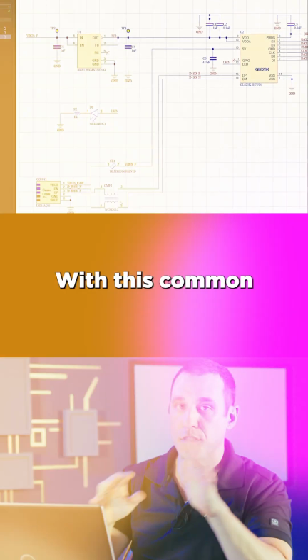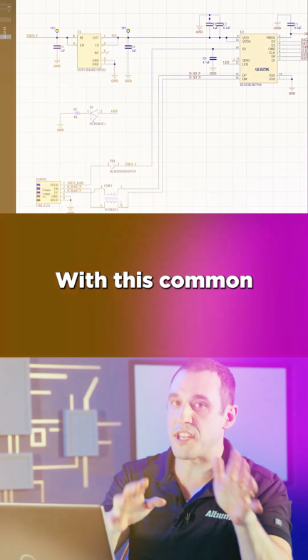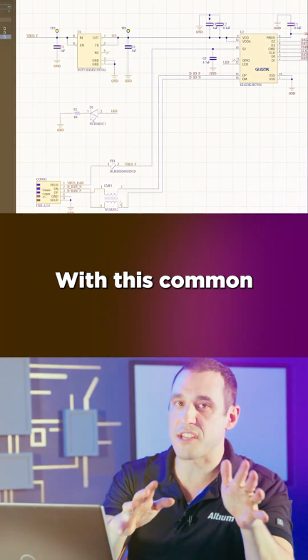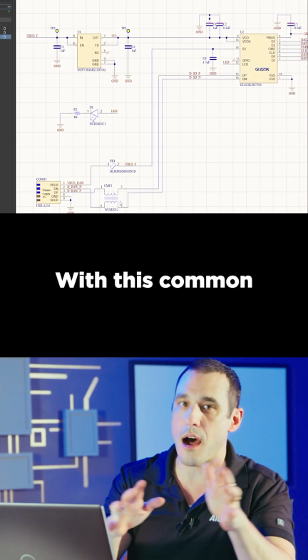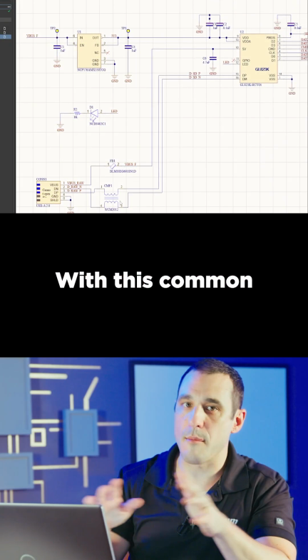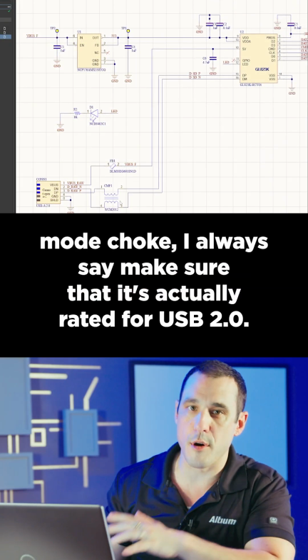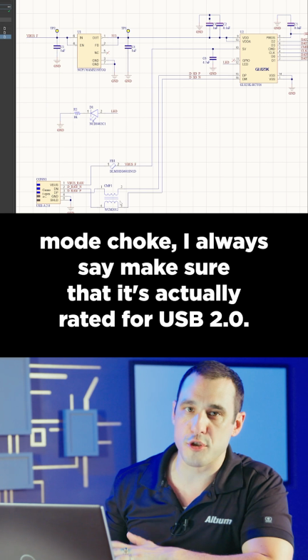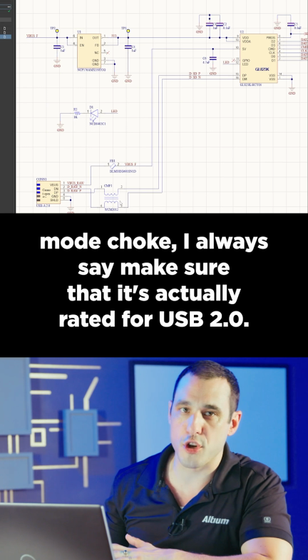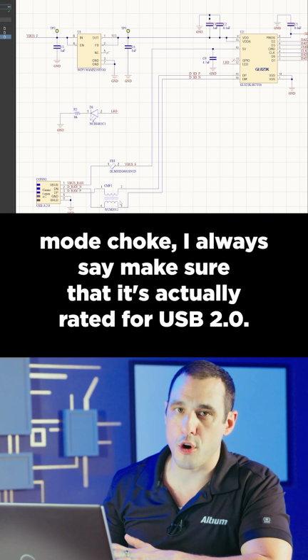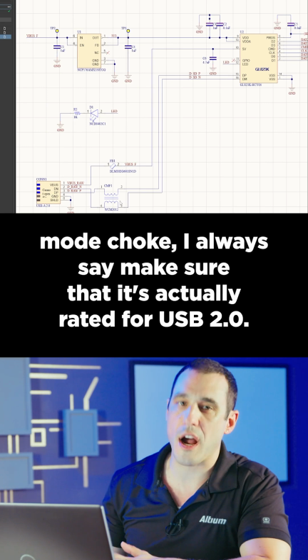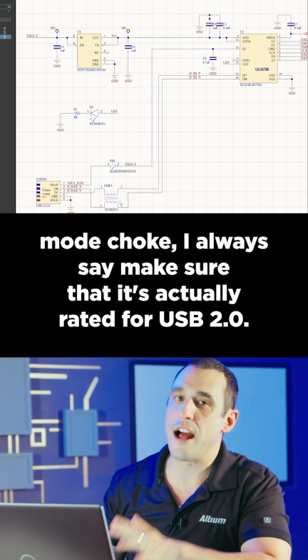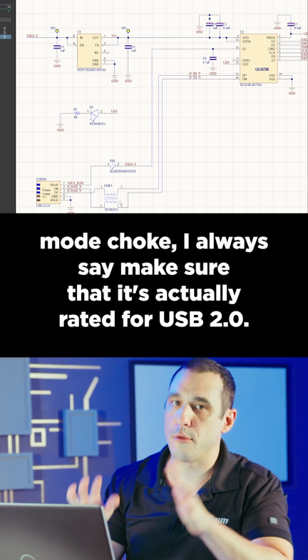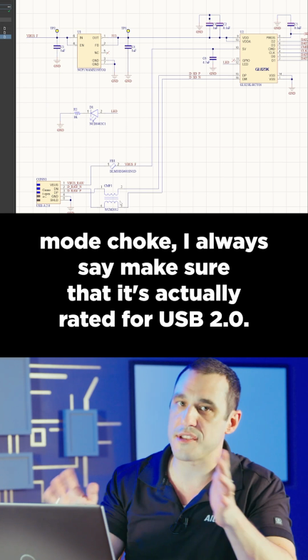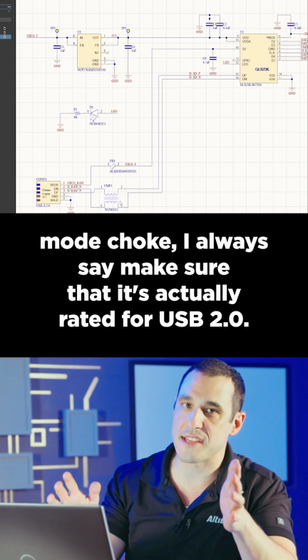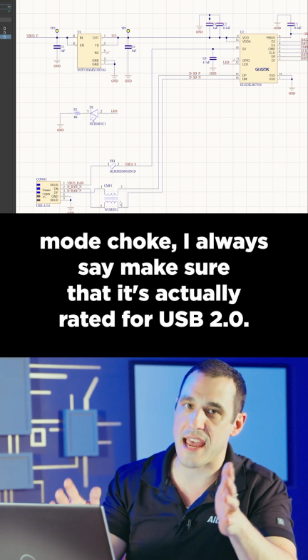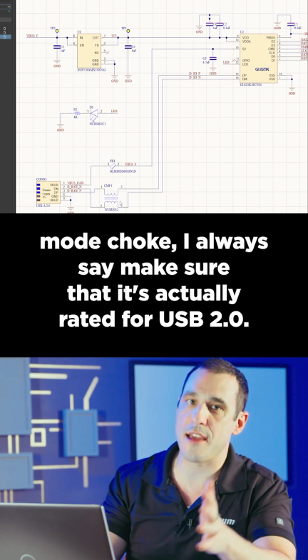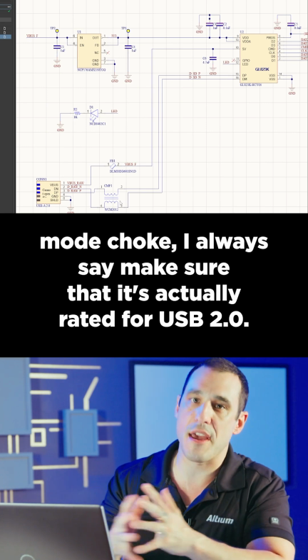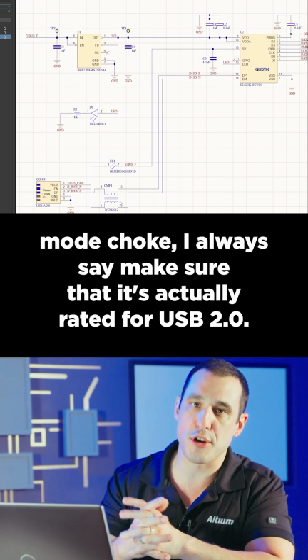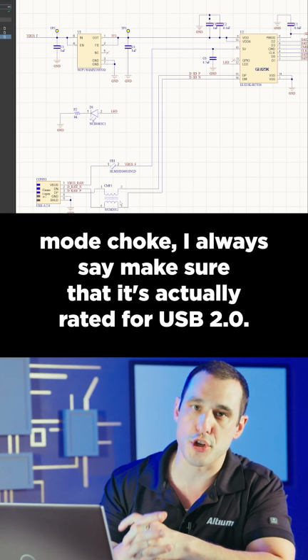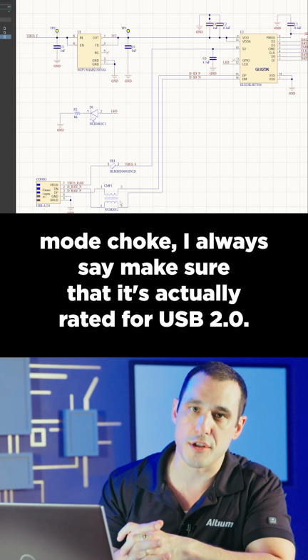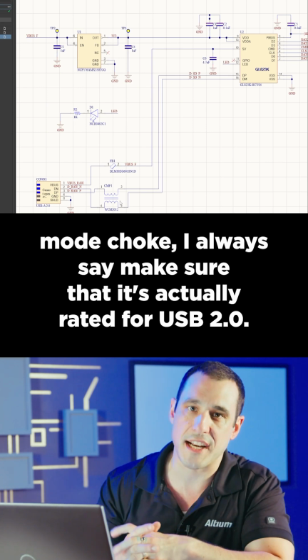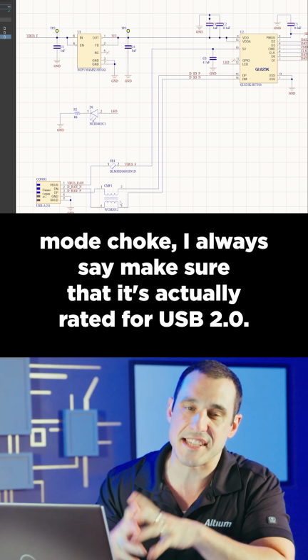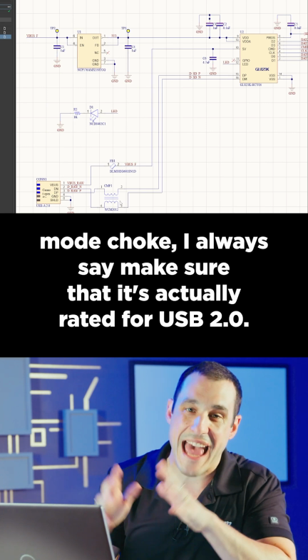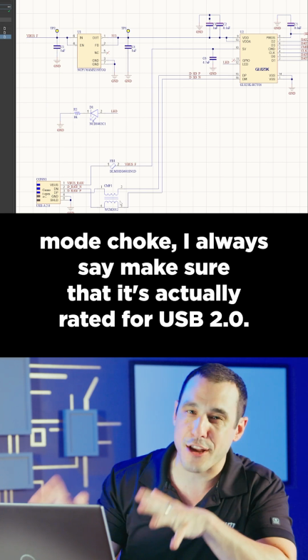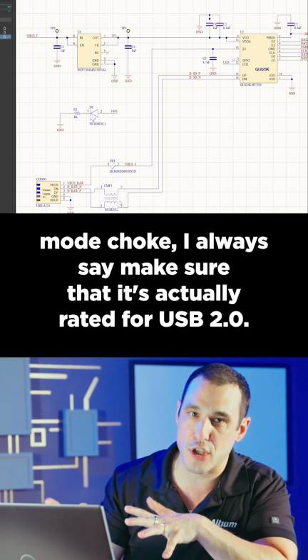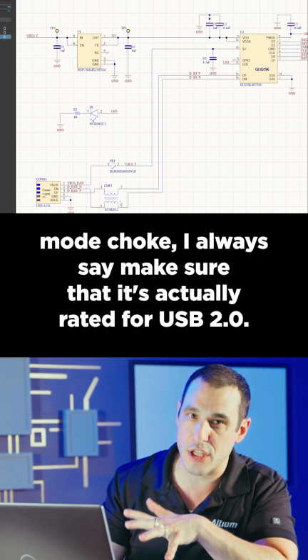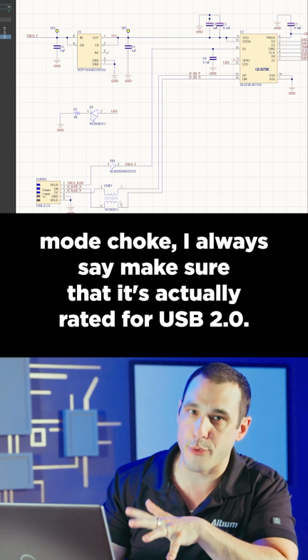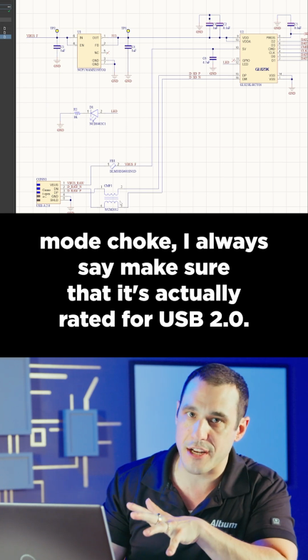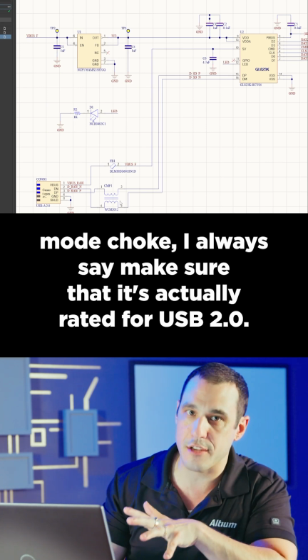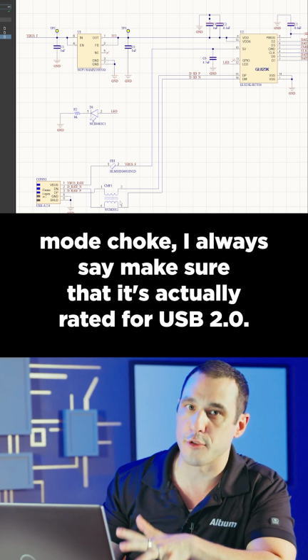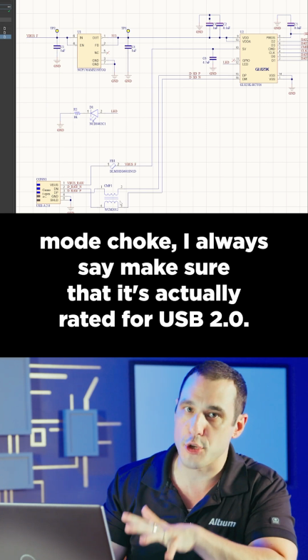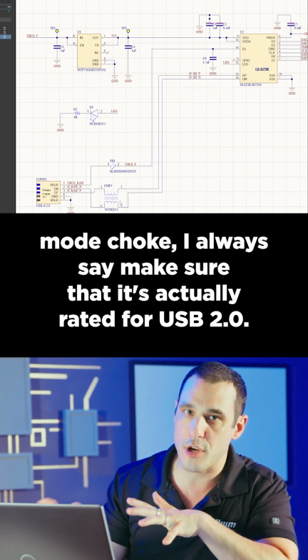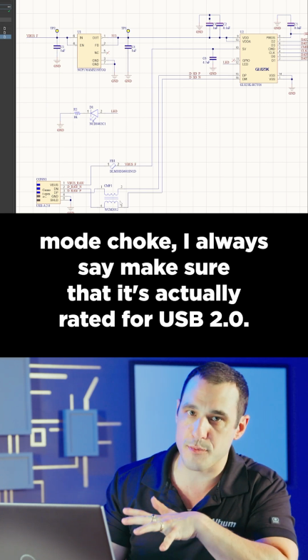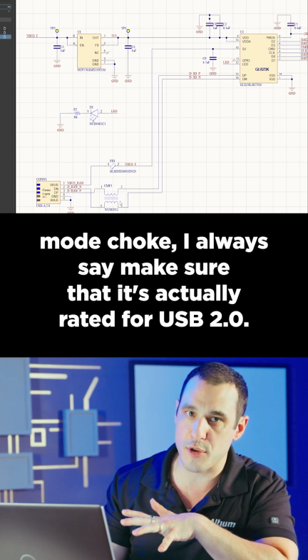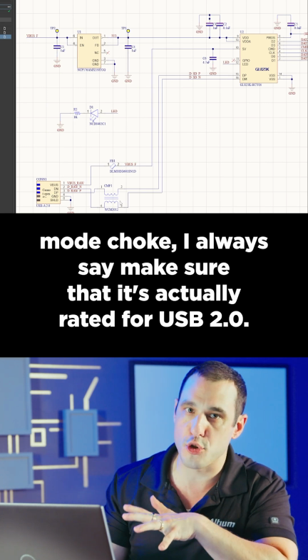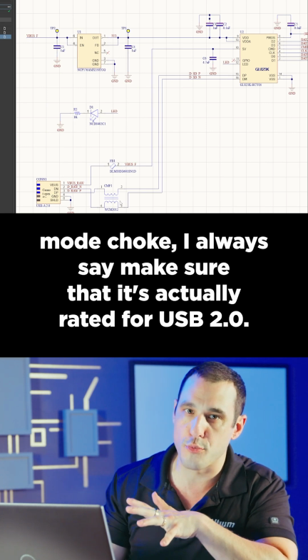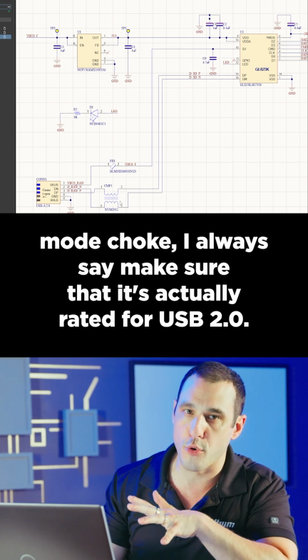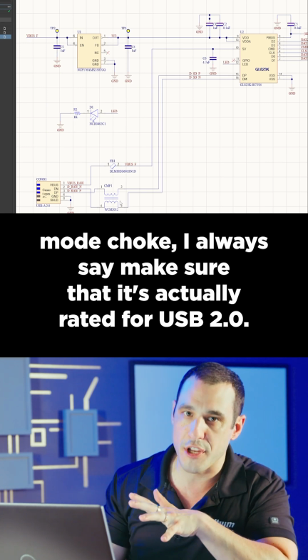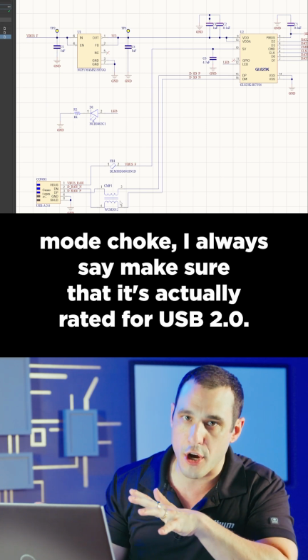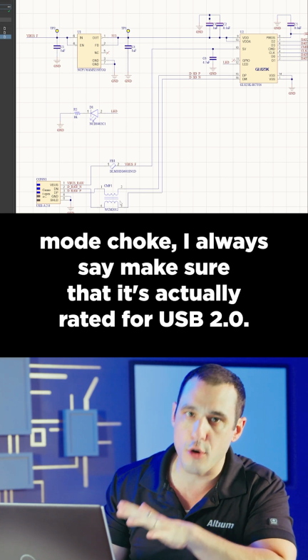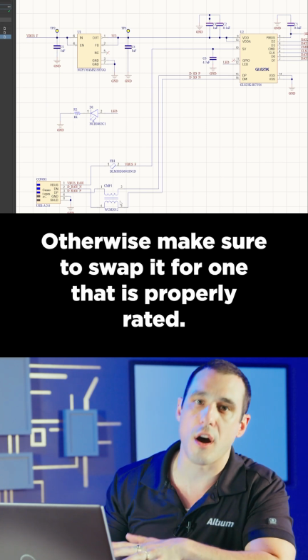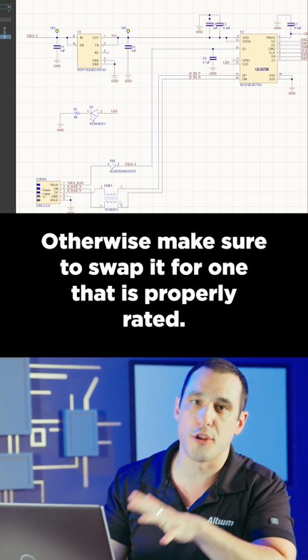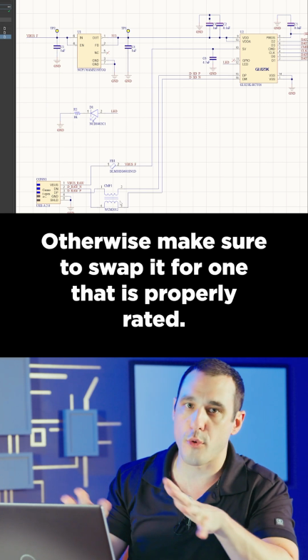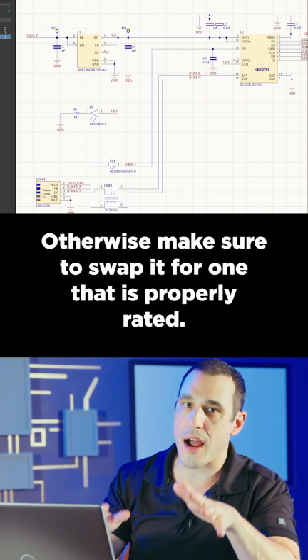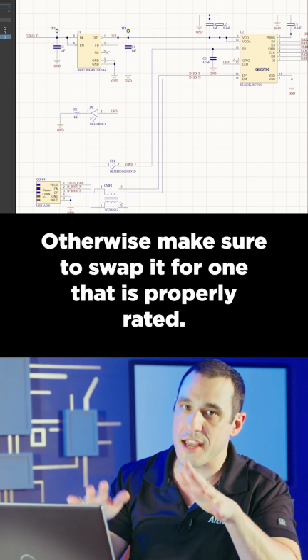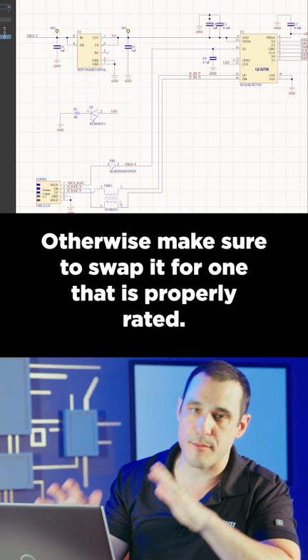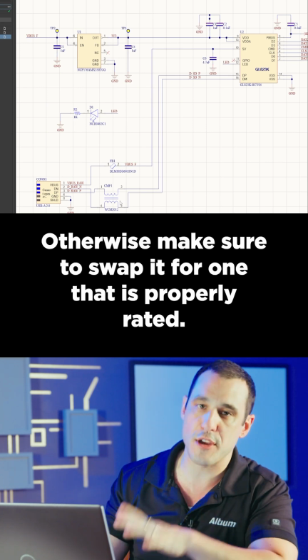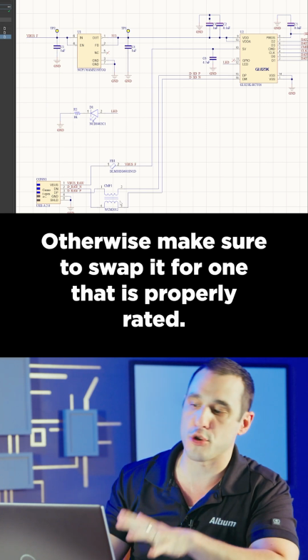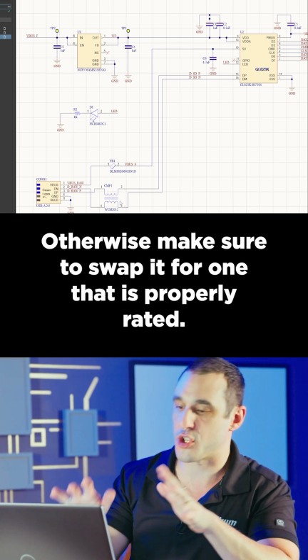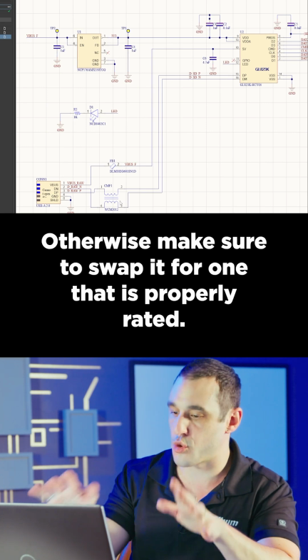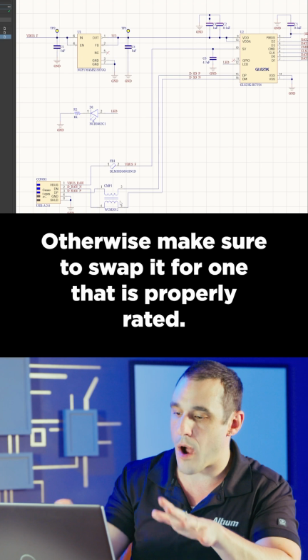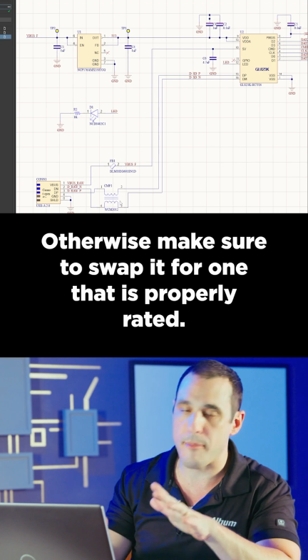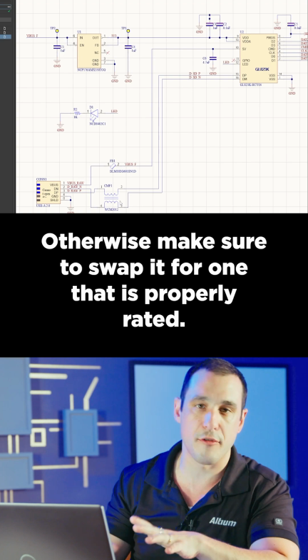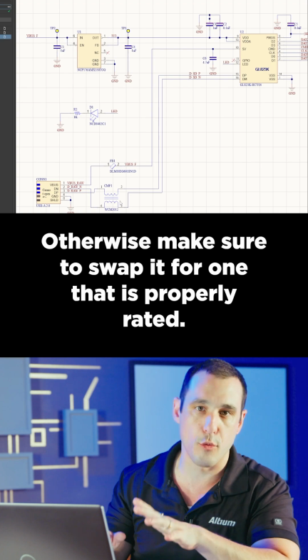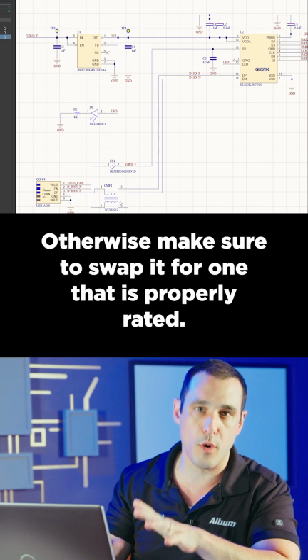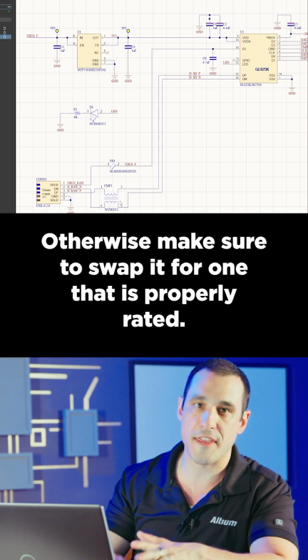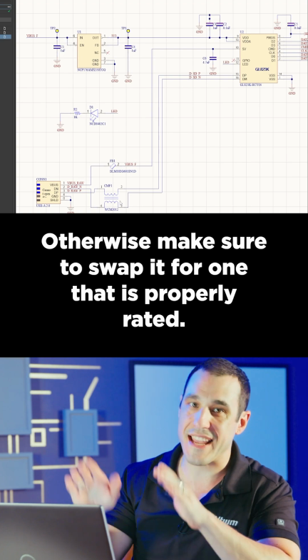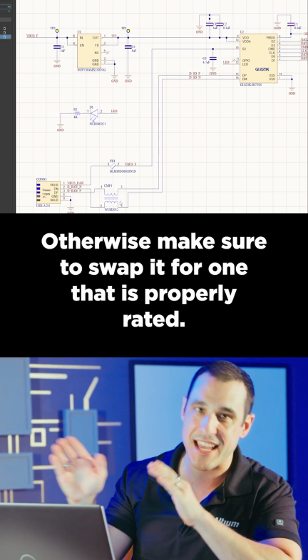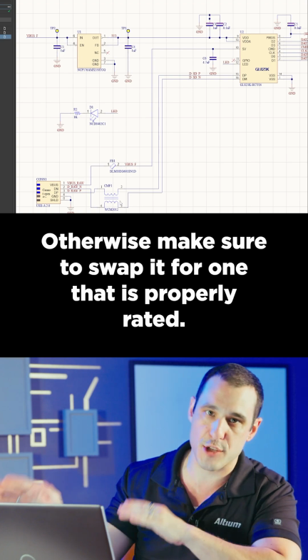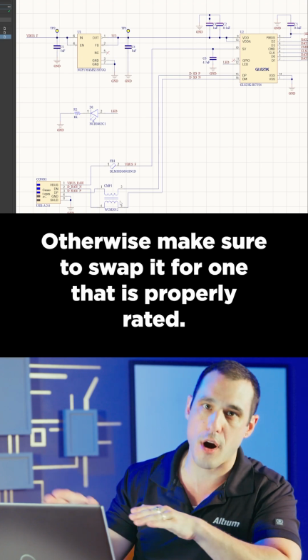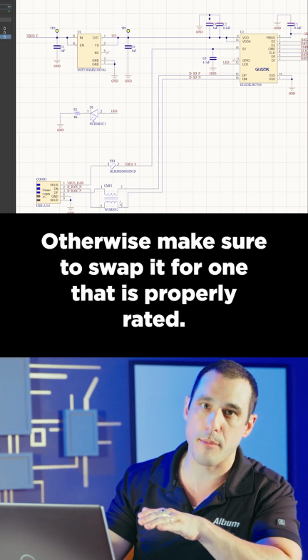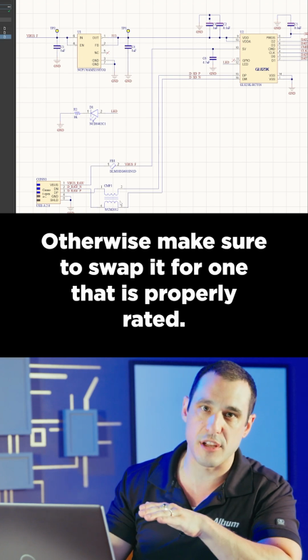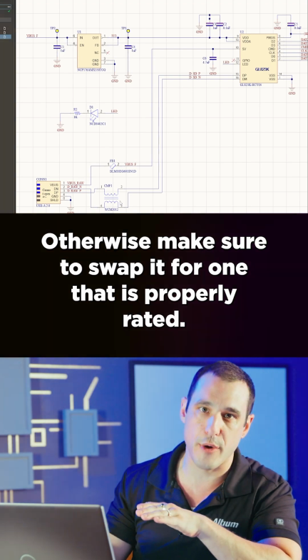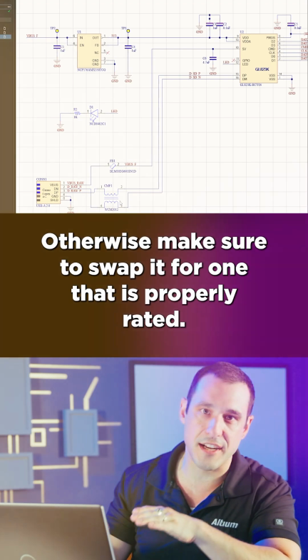With this common mode choke, always make sure that it's actually rated for USB 2.0, otherwise make sure to swap it for one that is properly rated.